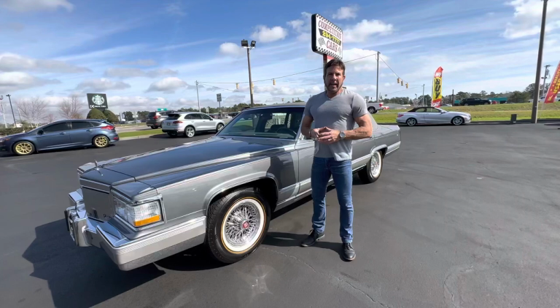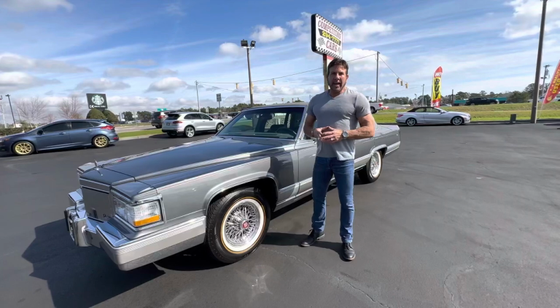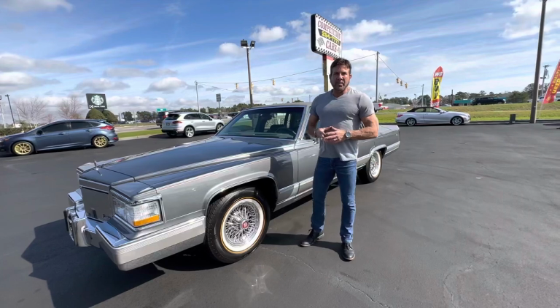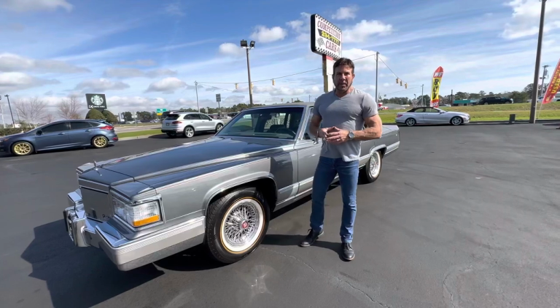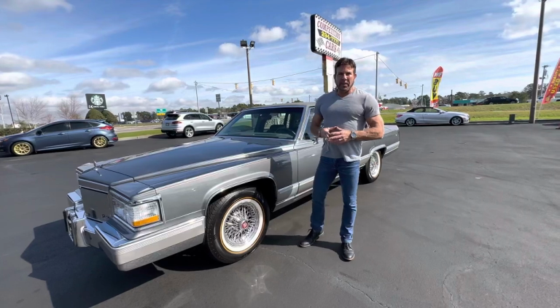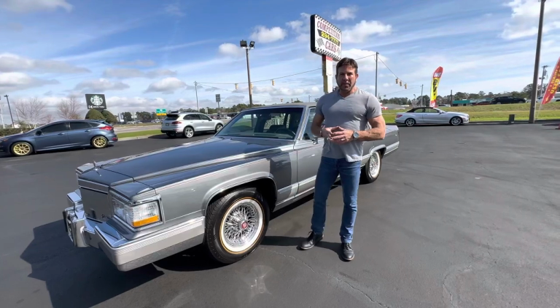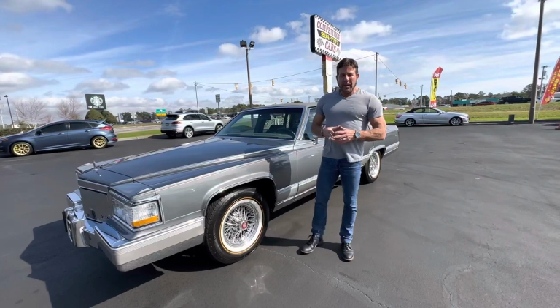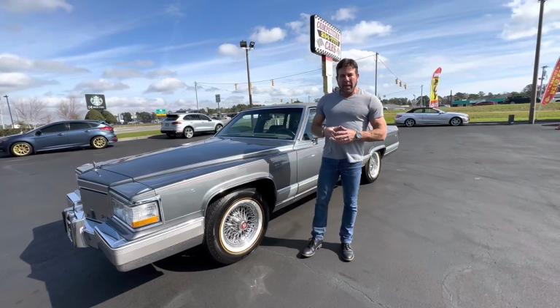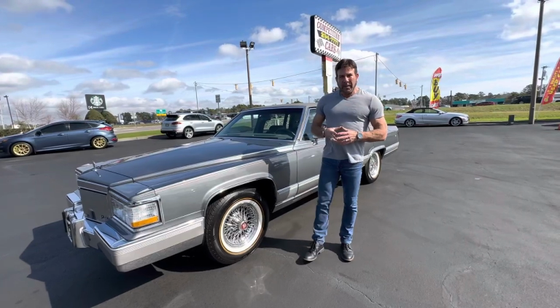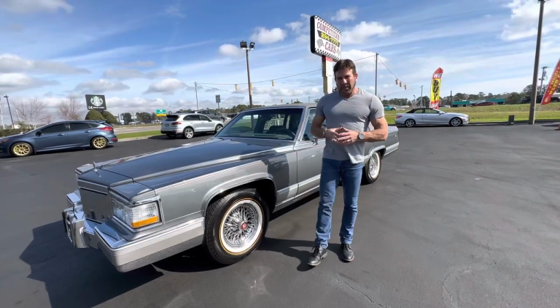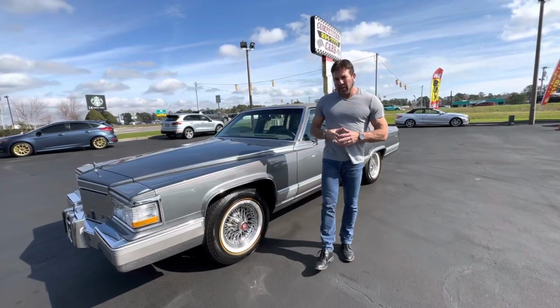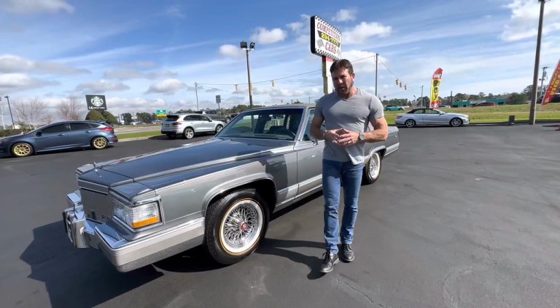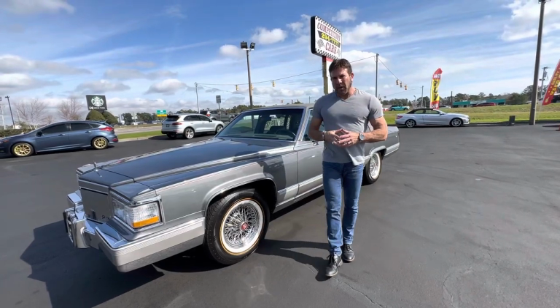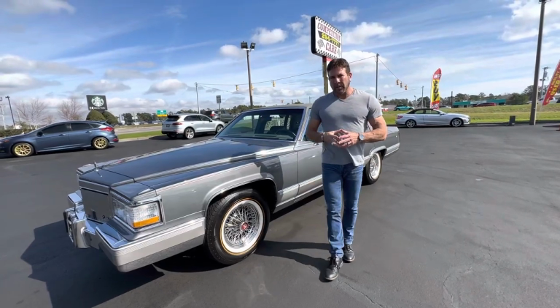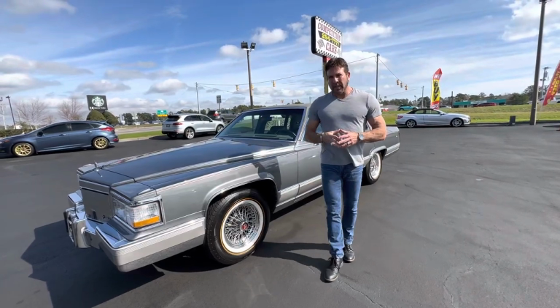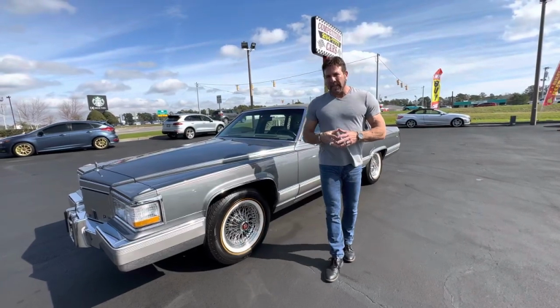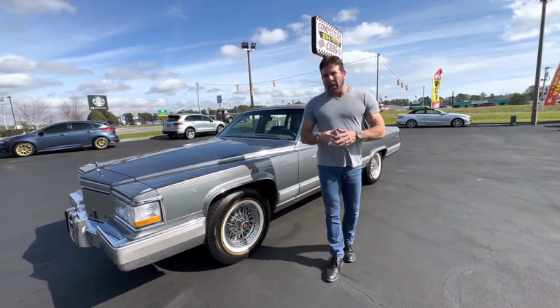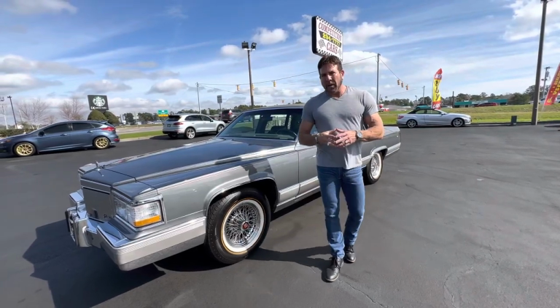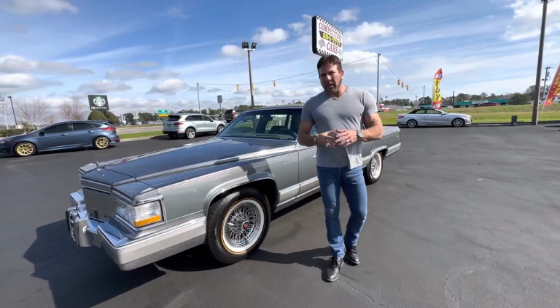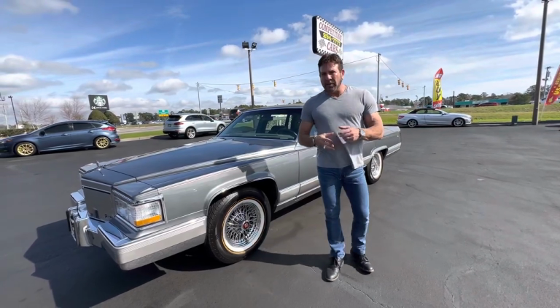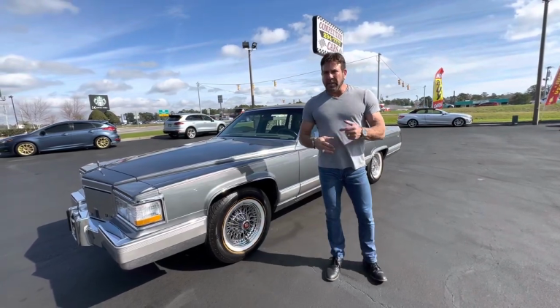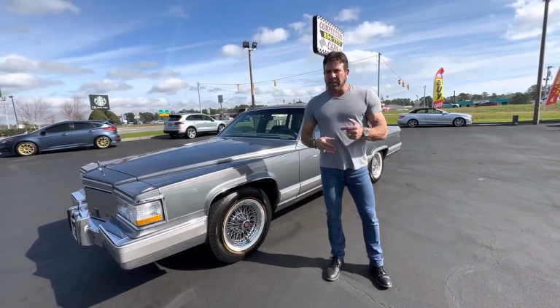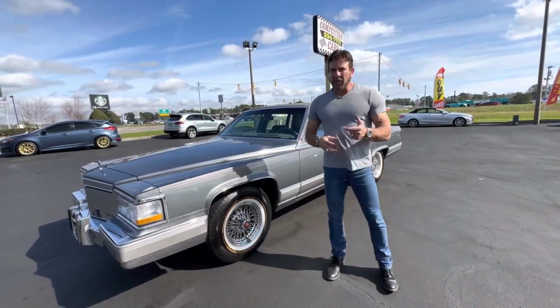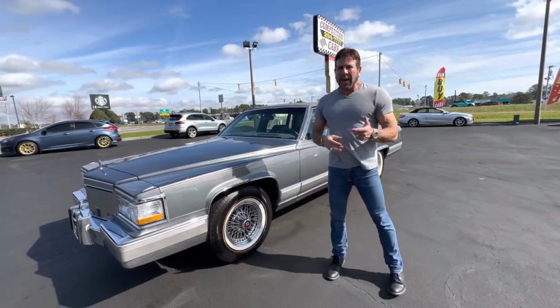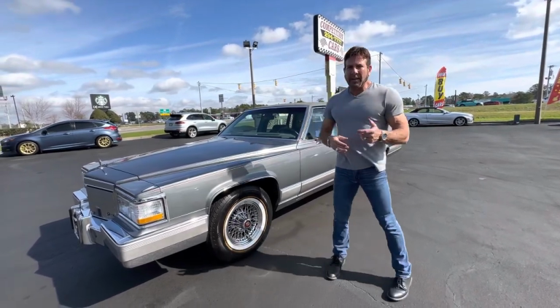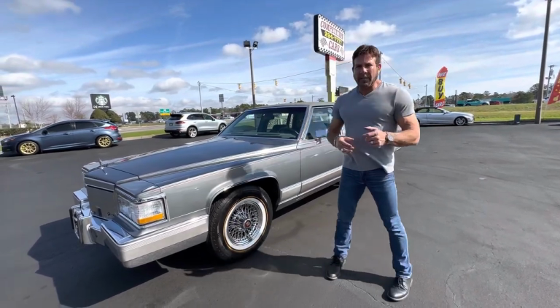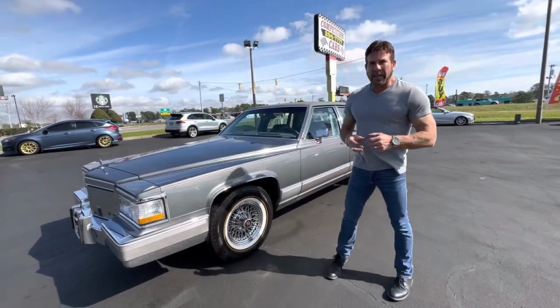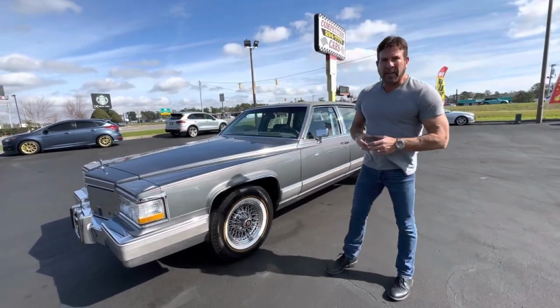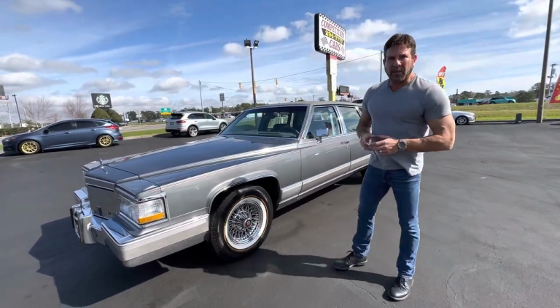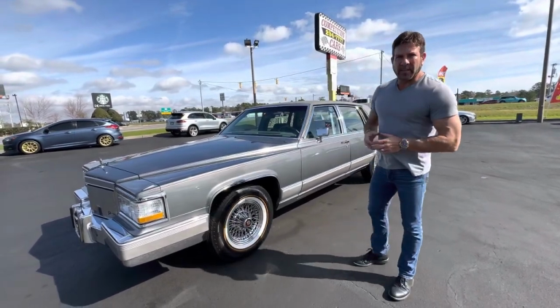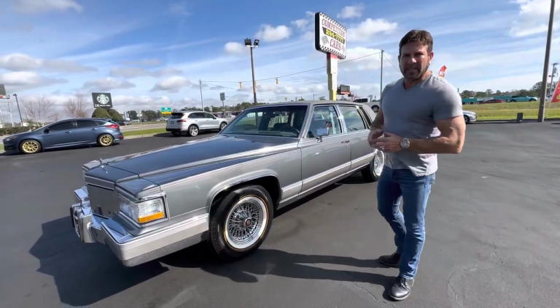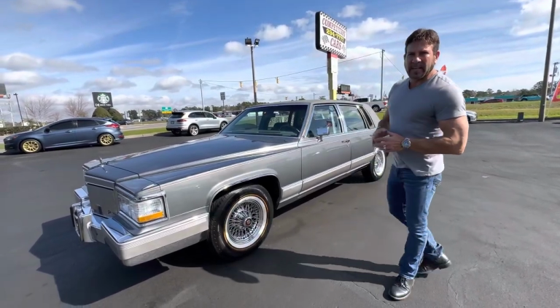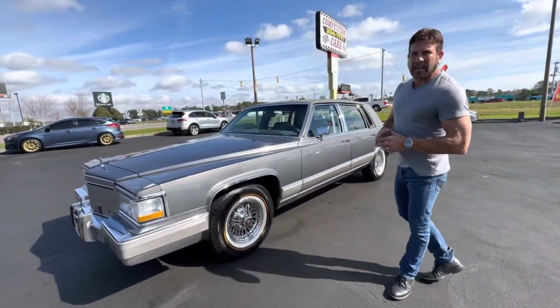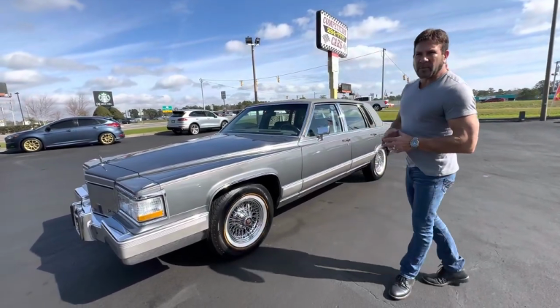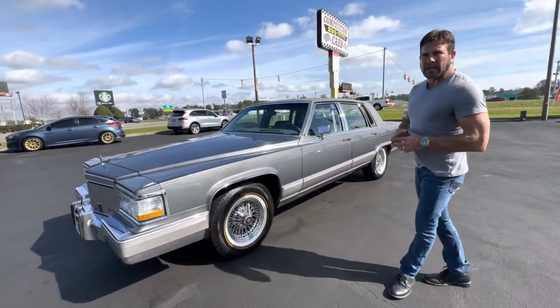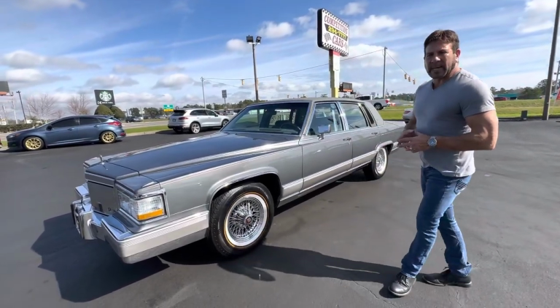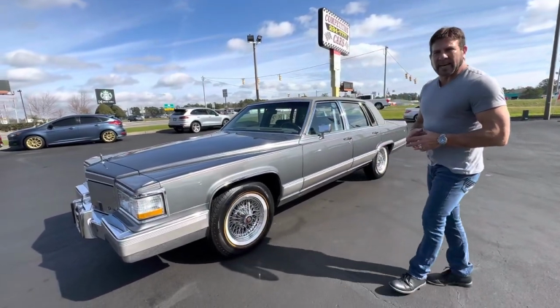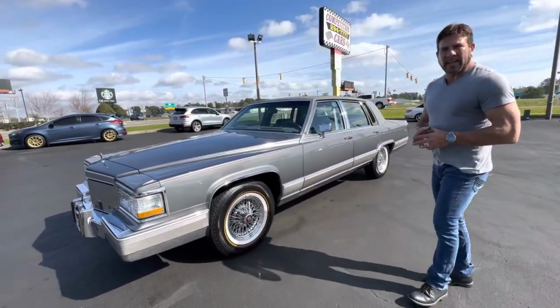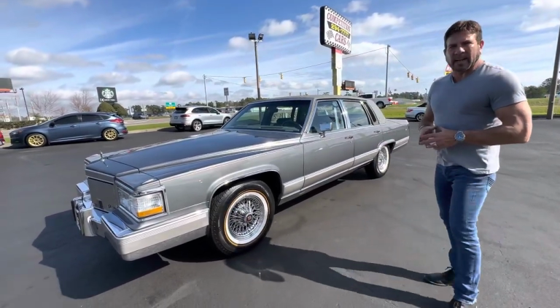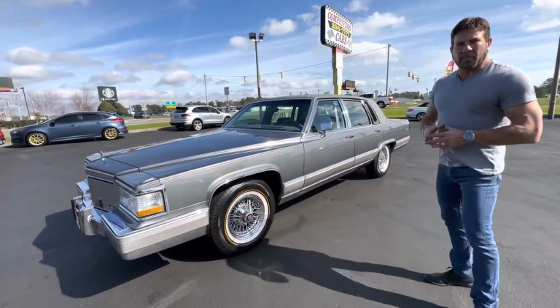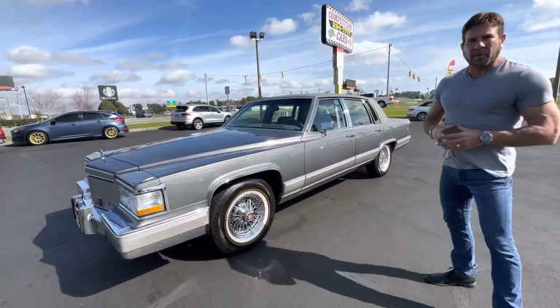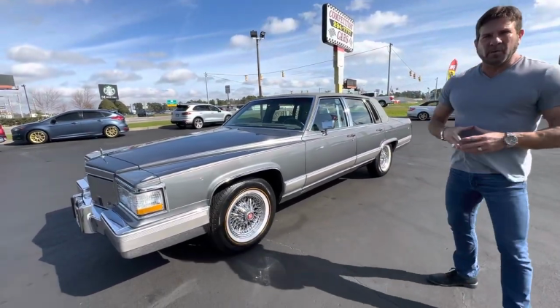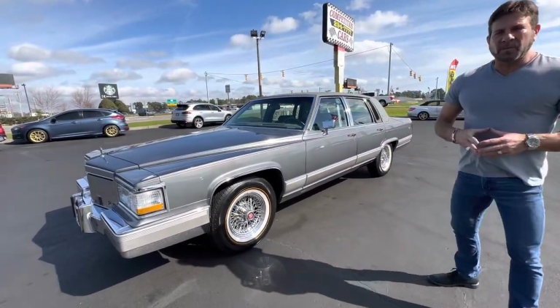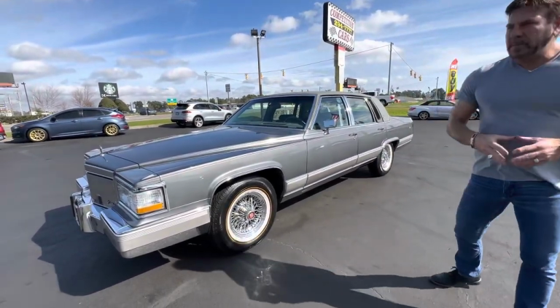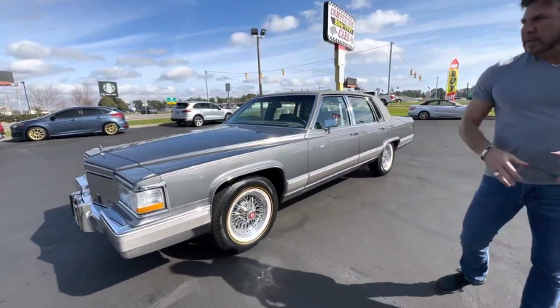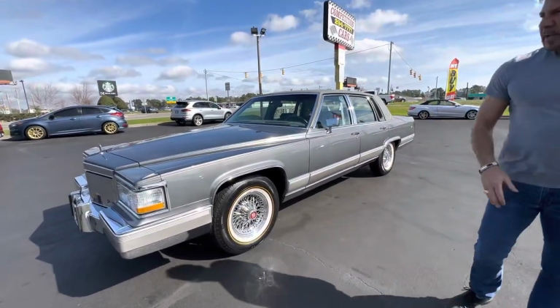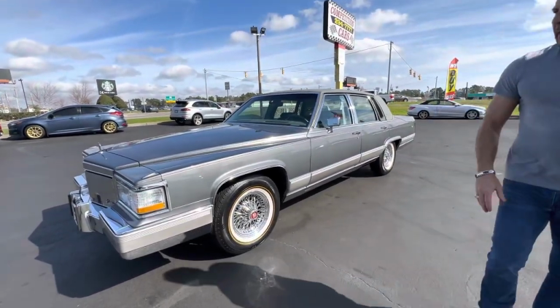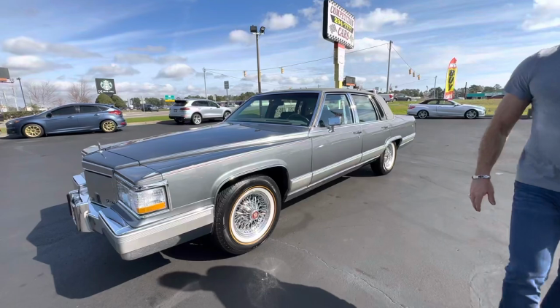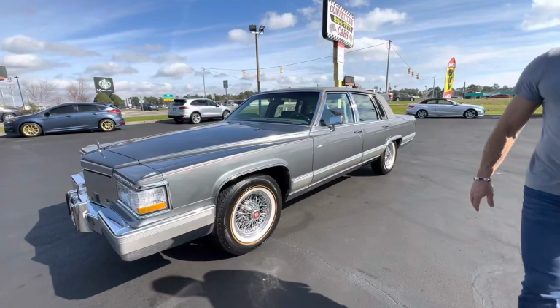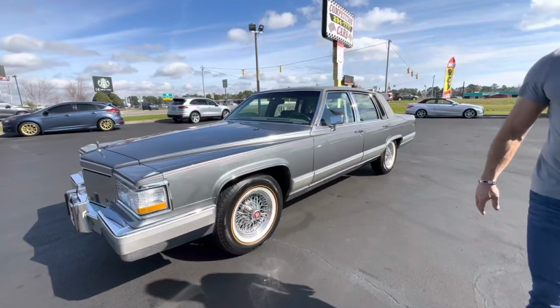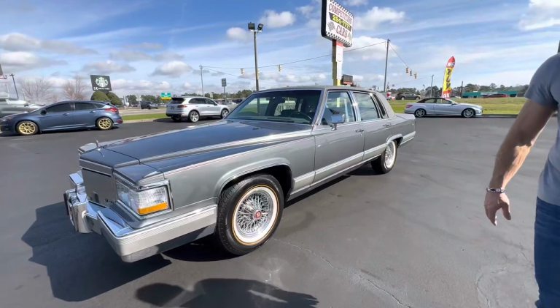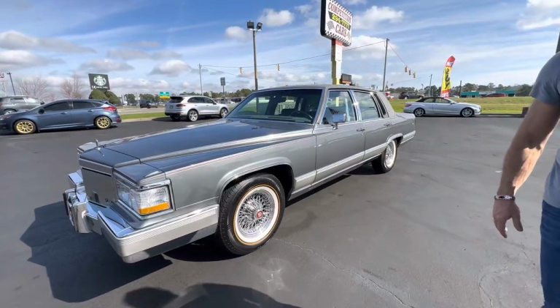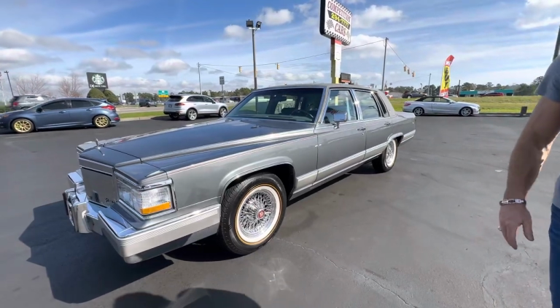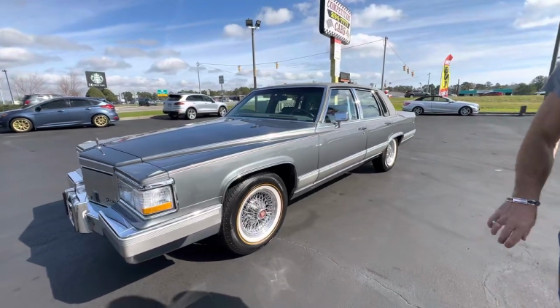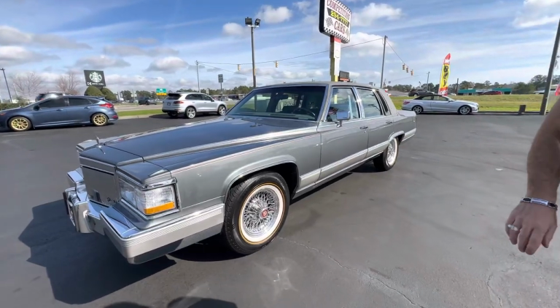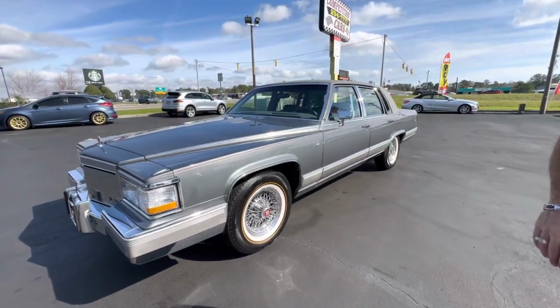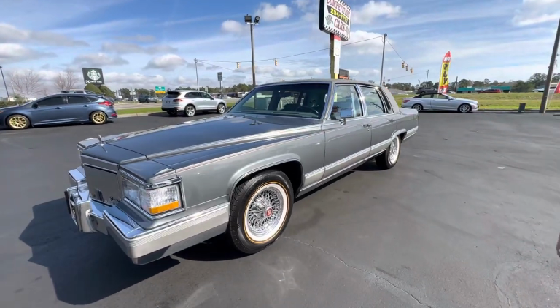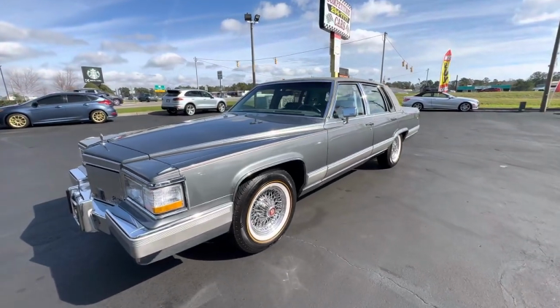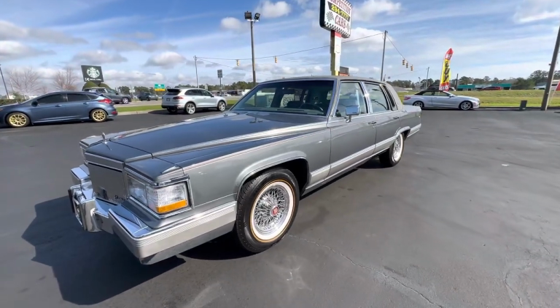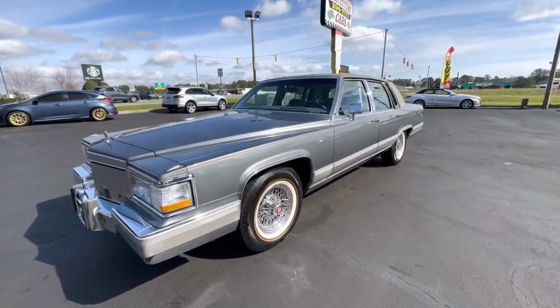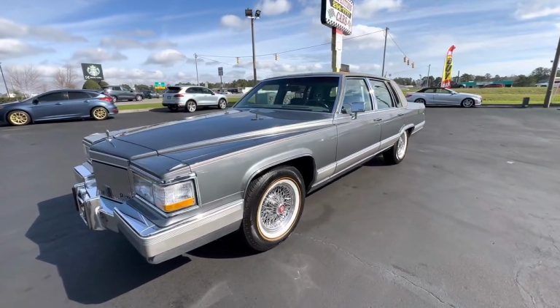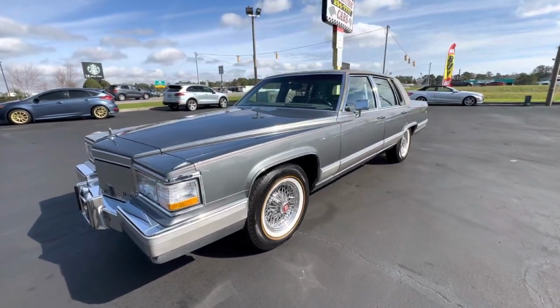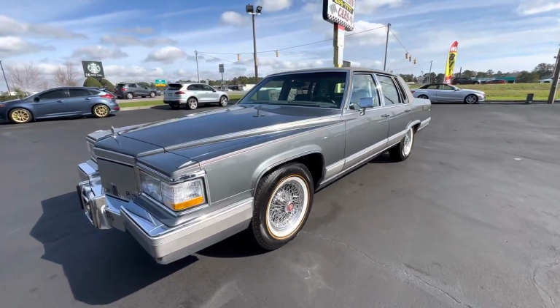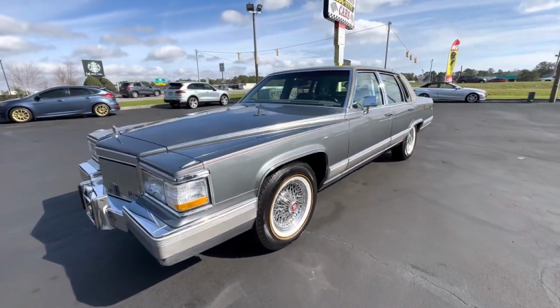Hey guys, Bill from Competition Cars. We're going to do the driving video on this '91 Cadillac with 22,000 original miles on it.